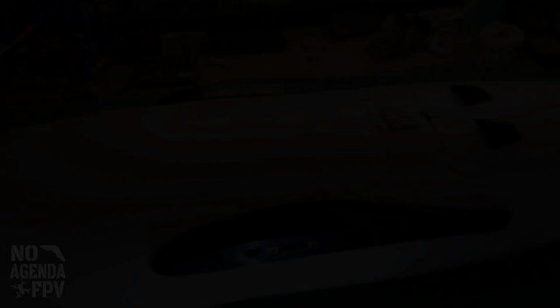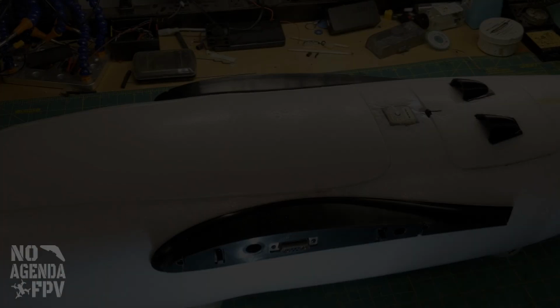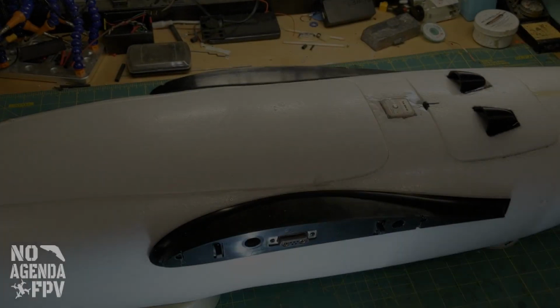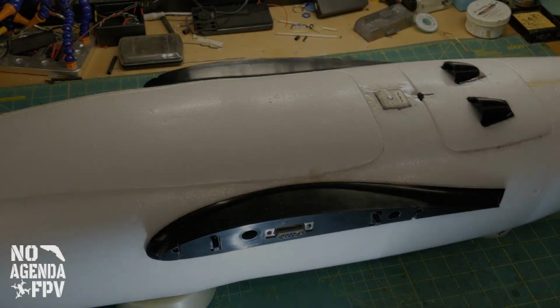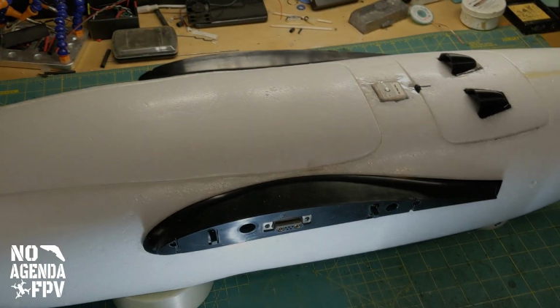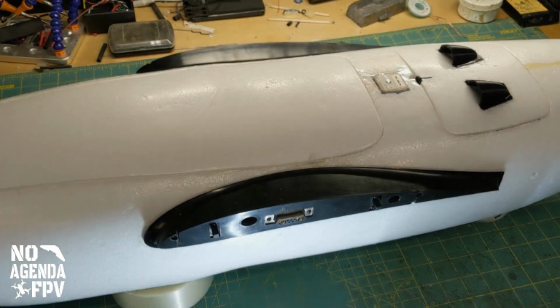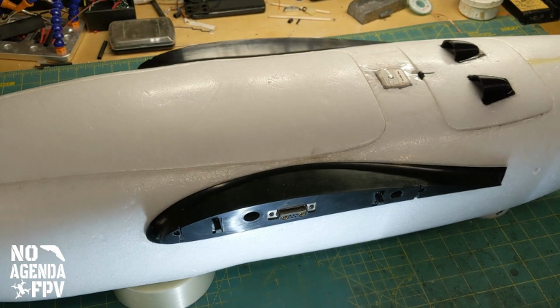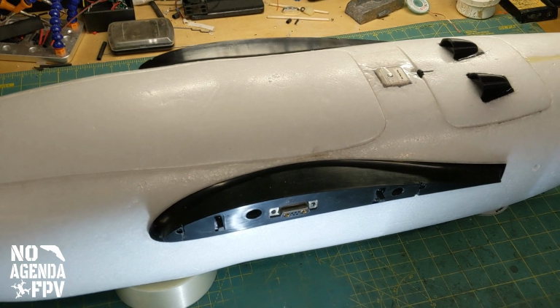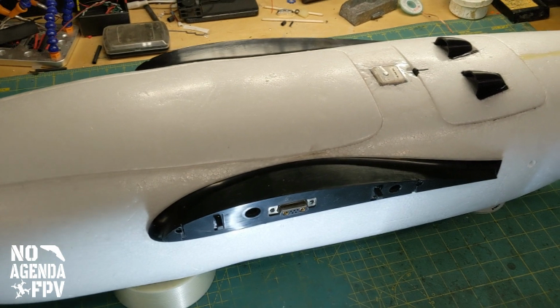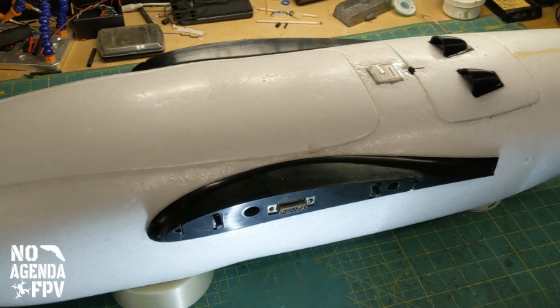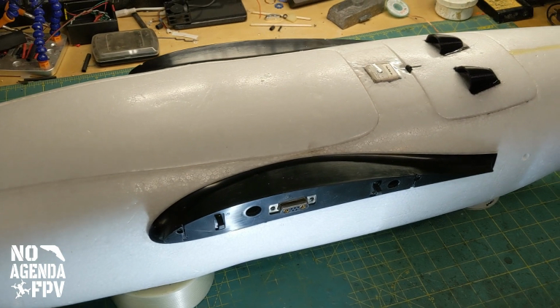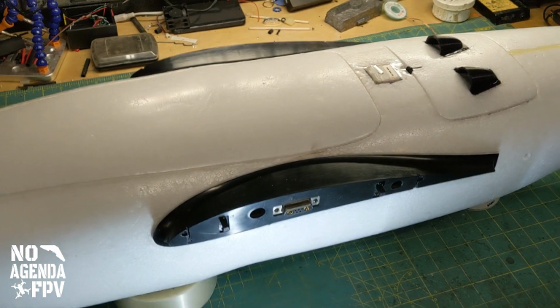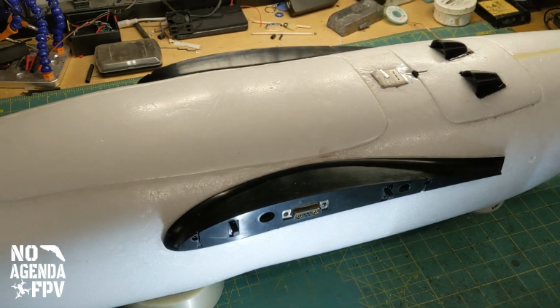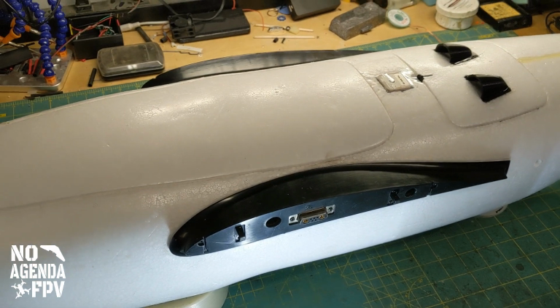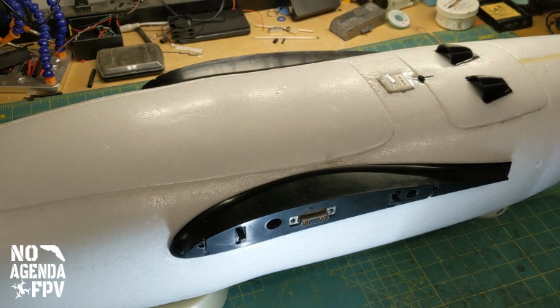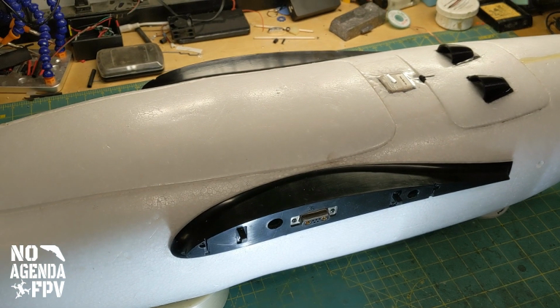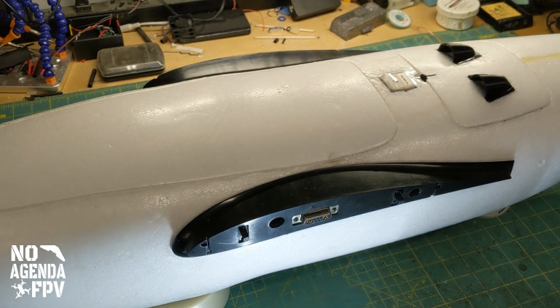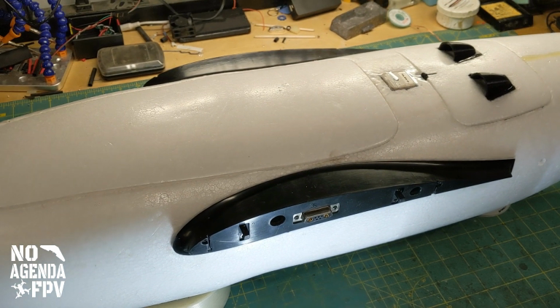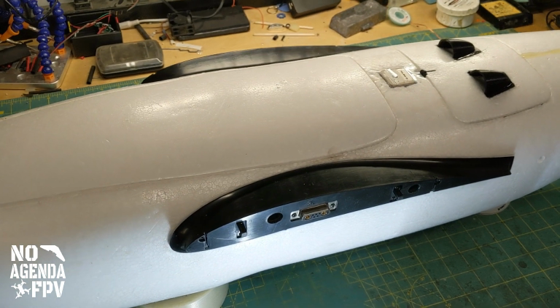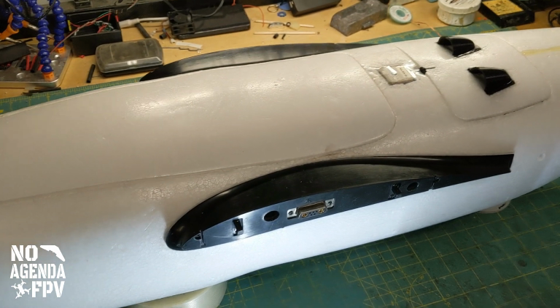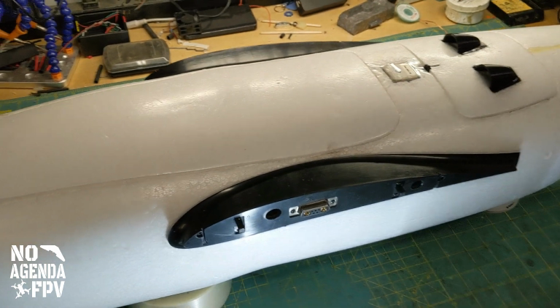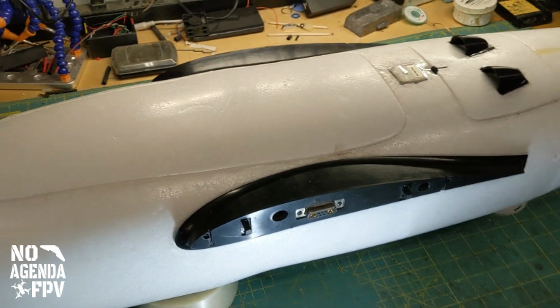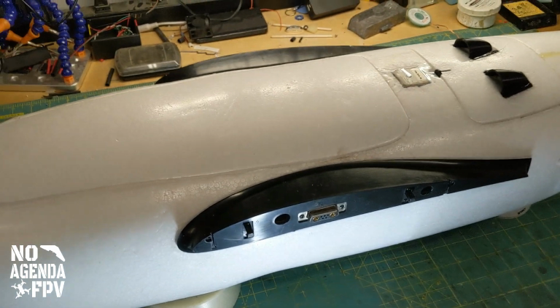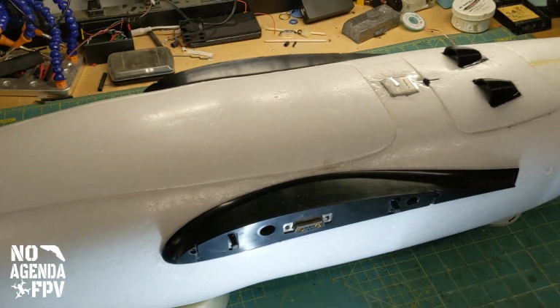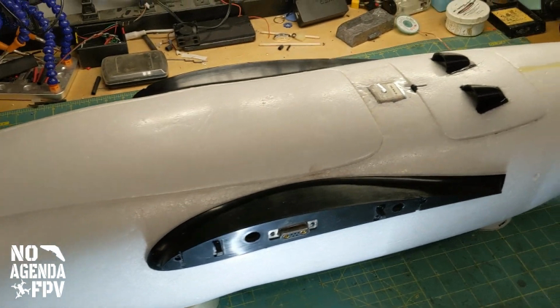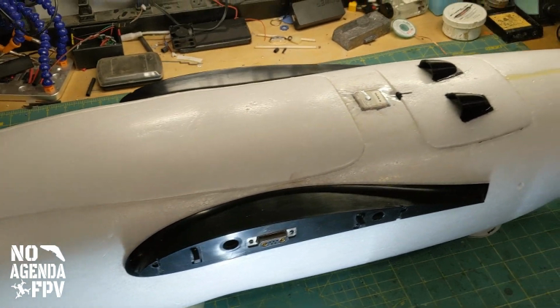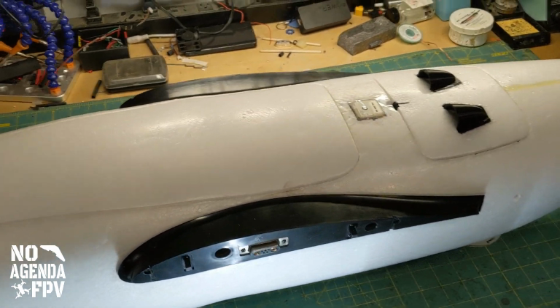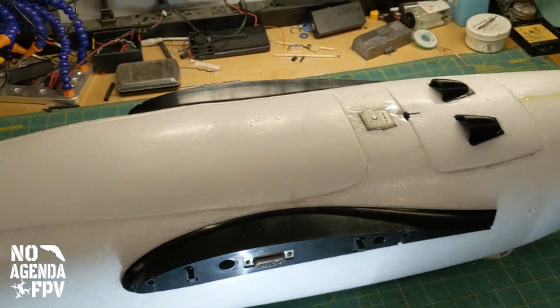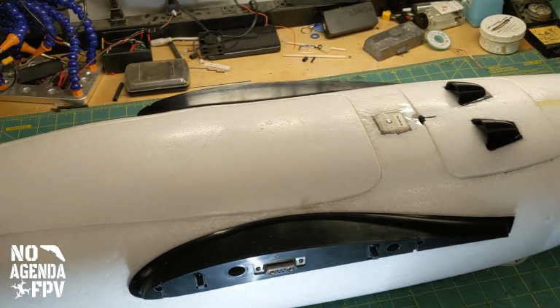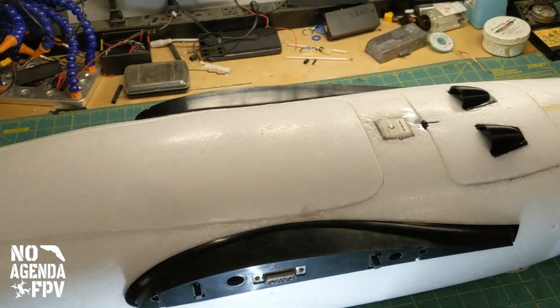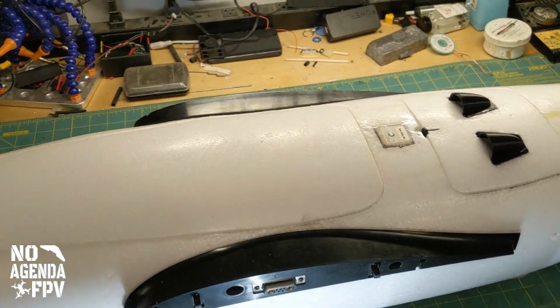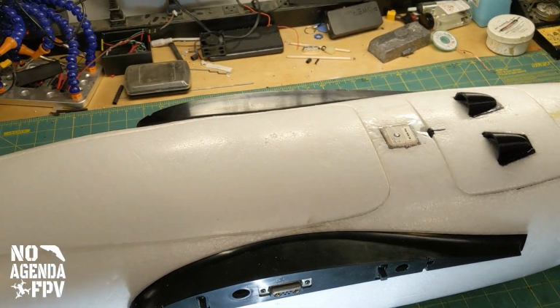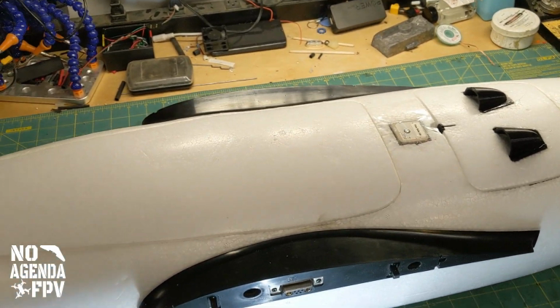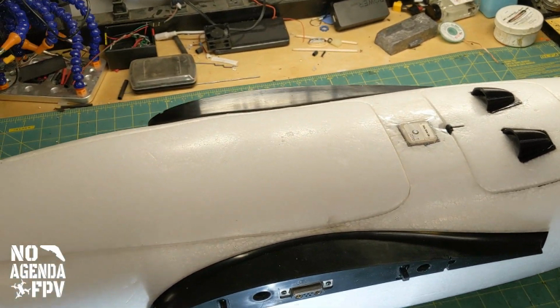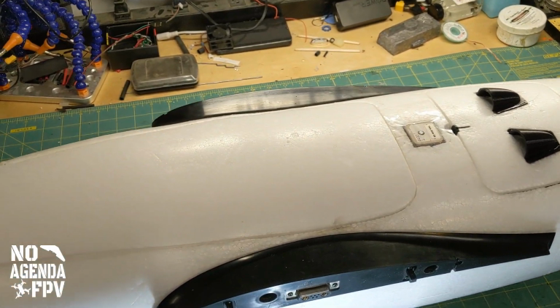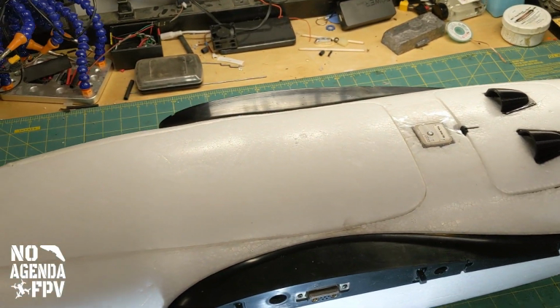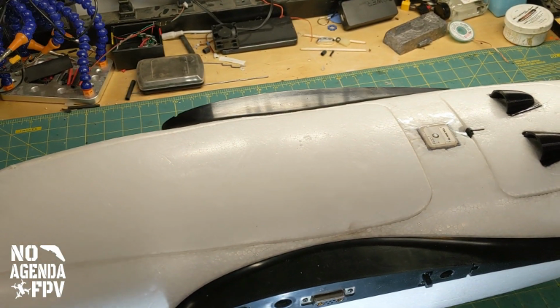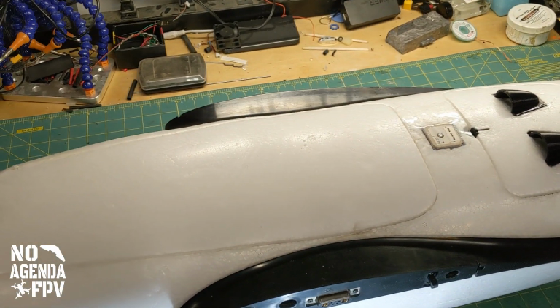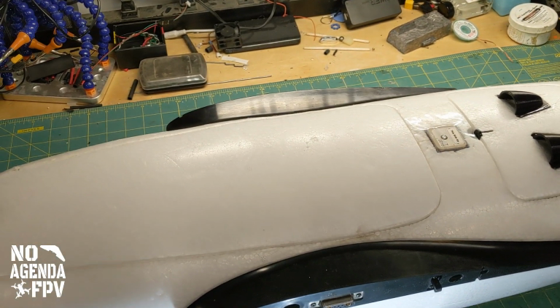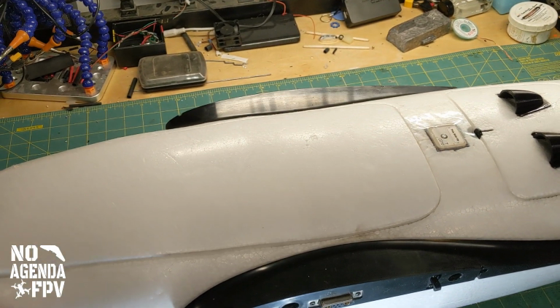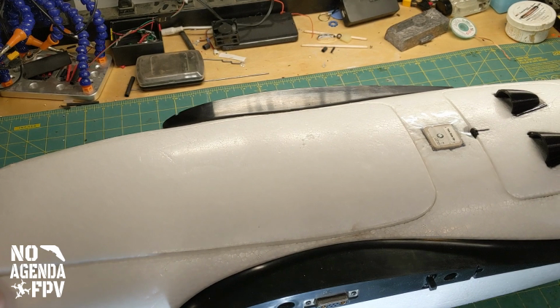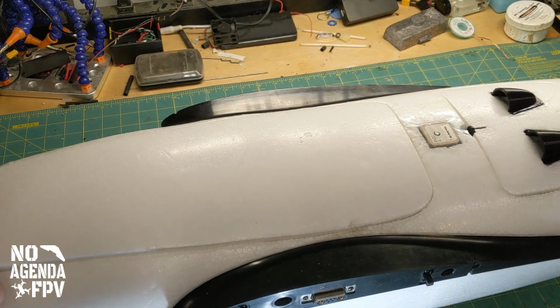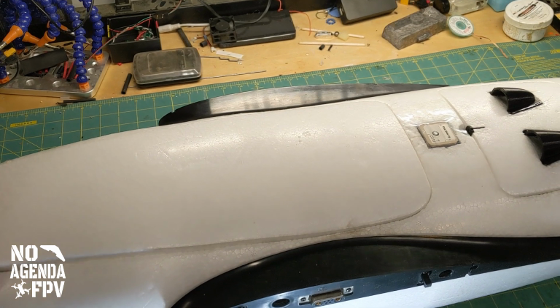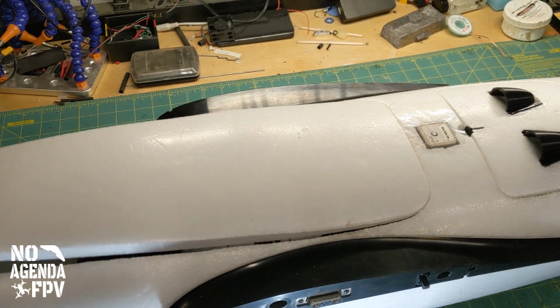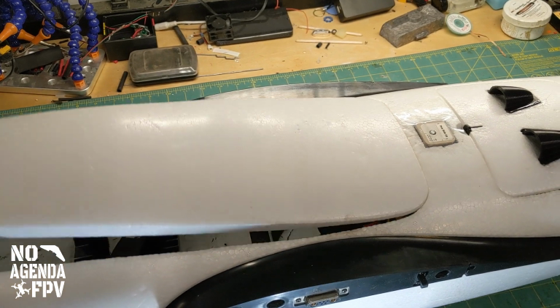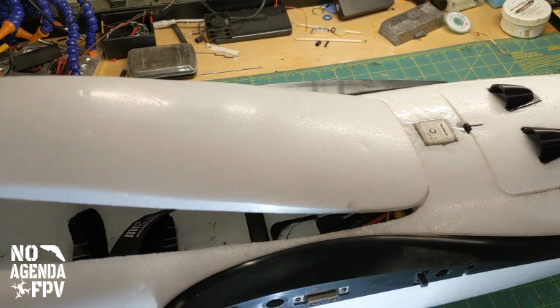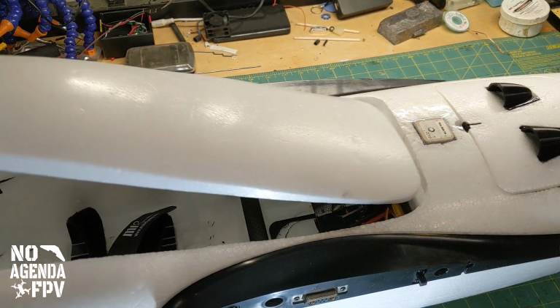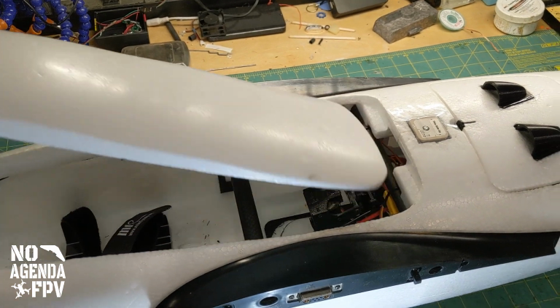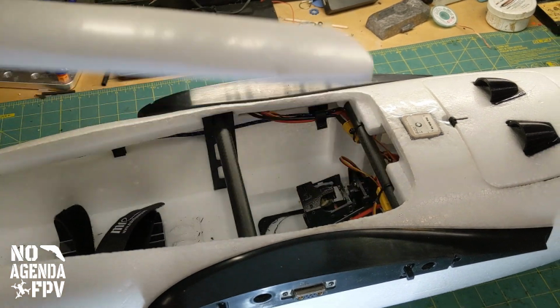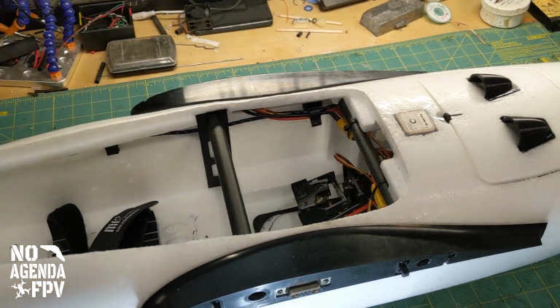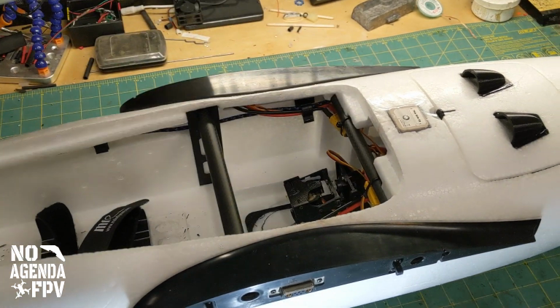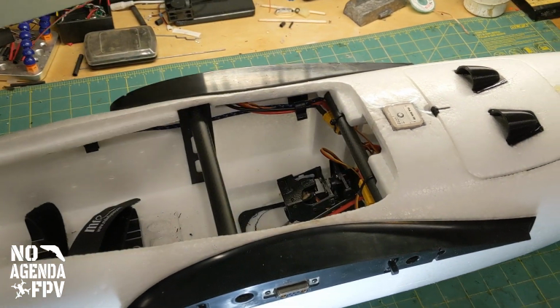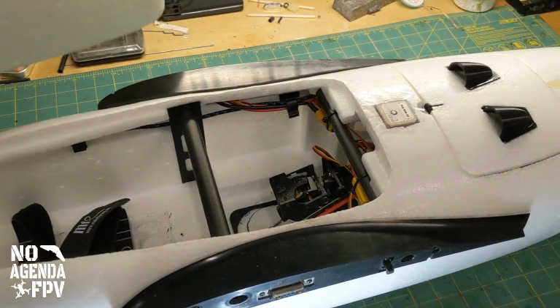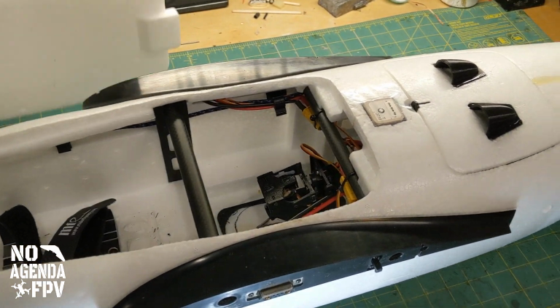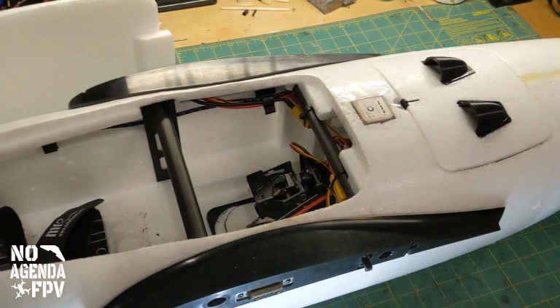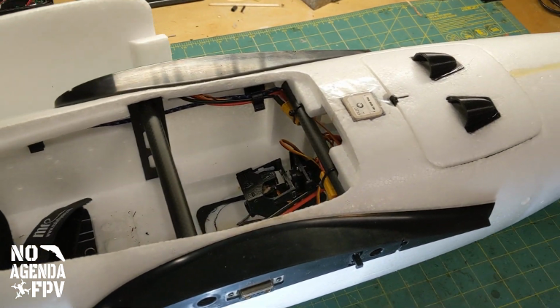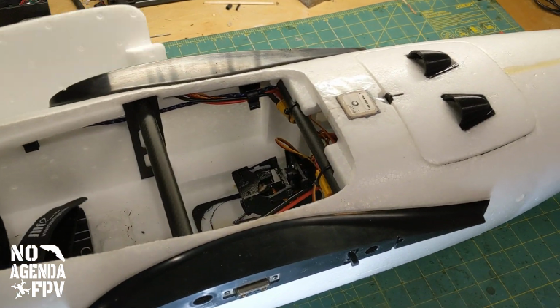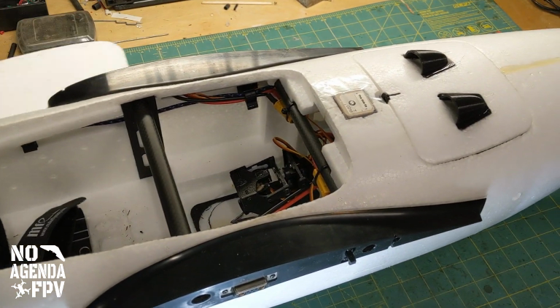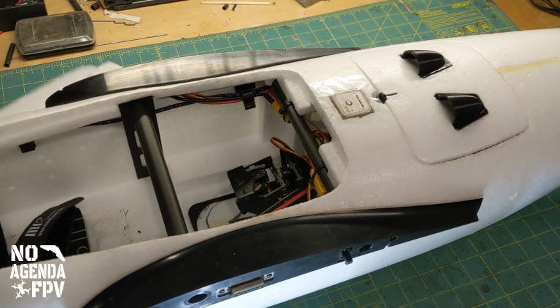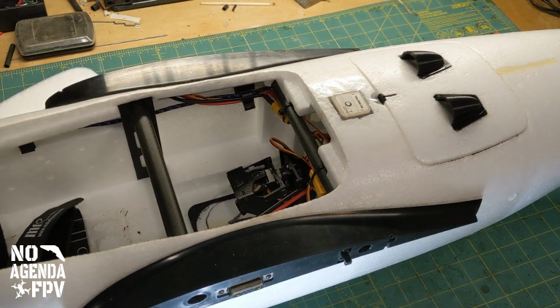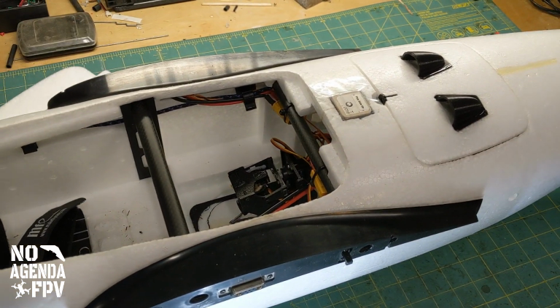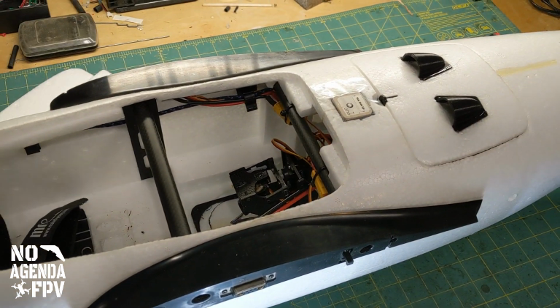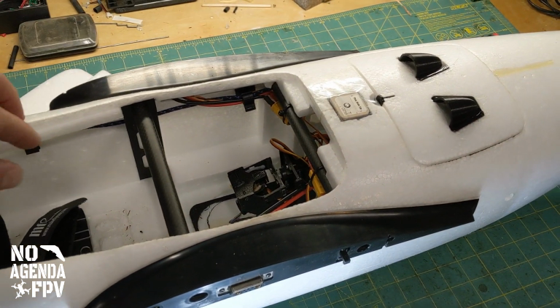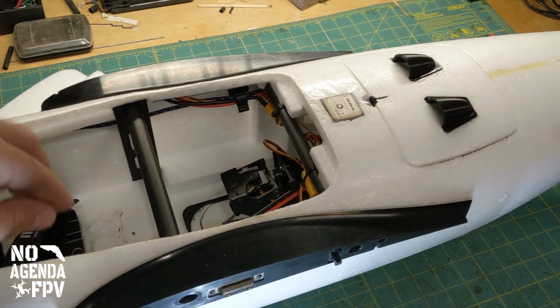Tonight on the bench I have the MakeFlyEasy Believer. Just a little quick update on a small project I did with it.